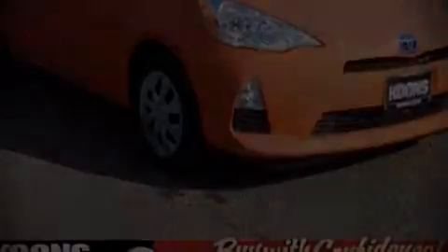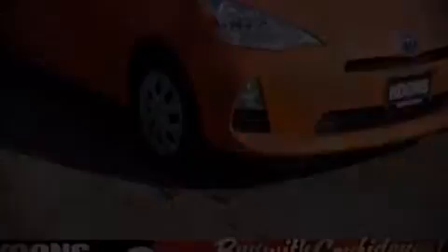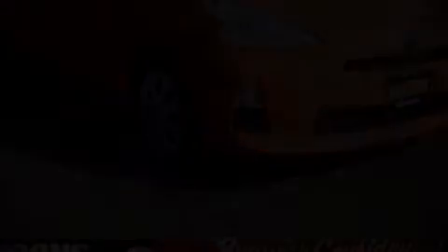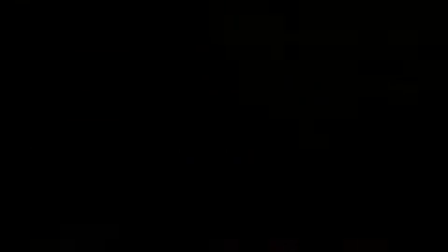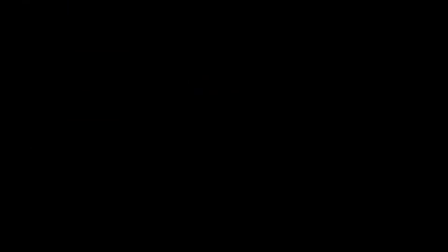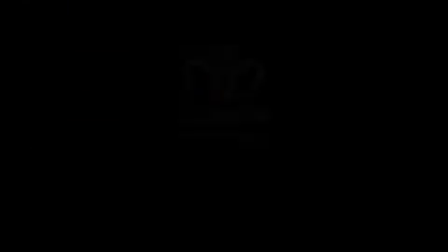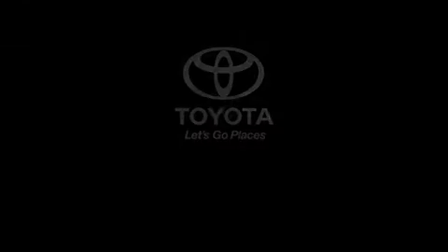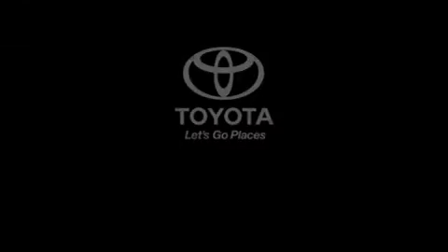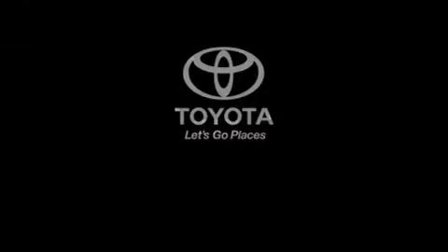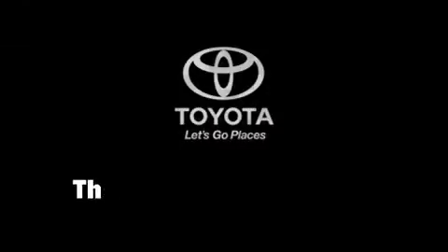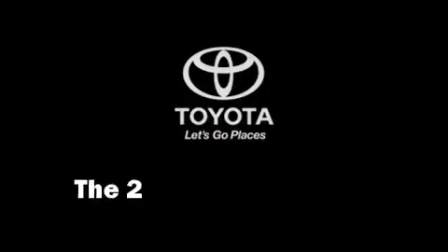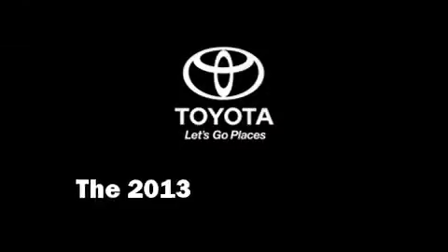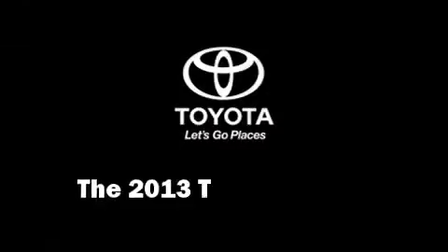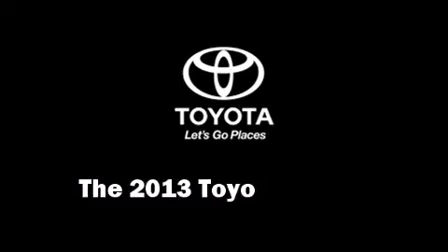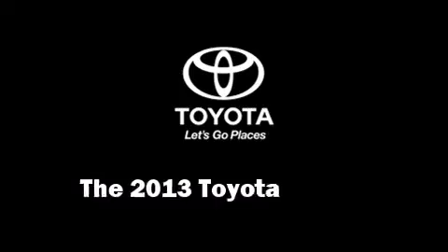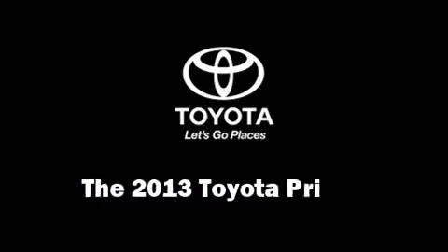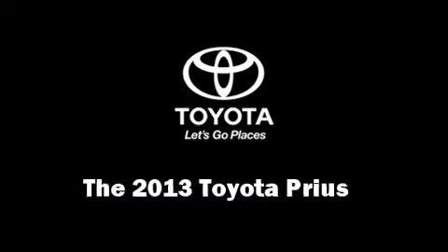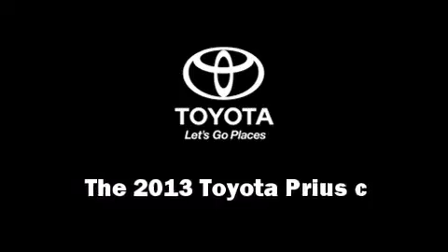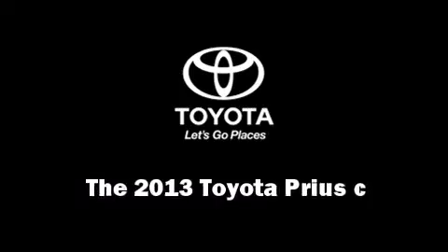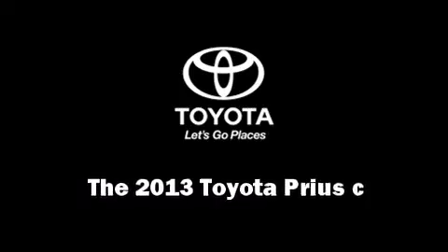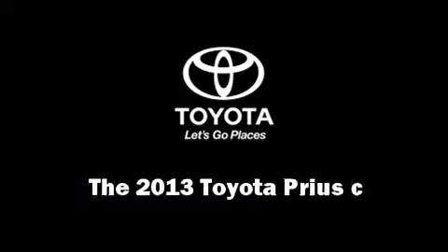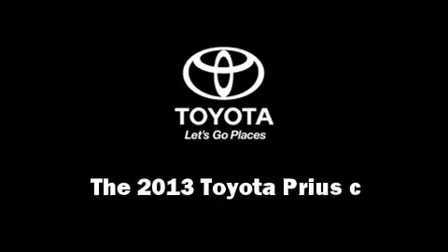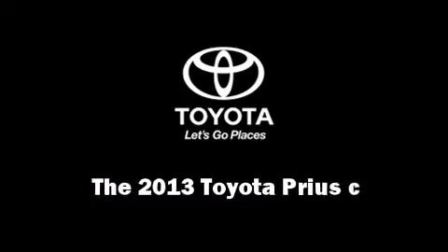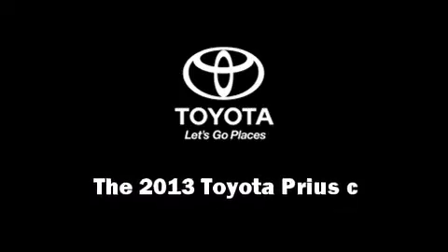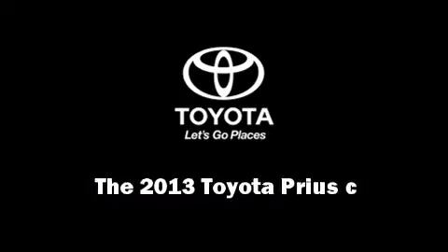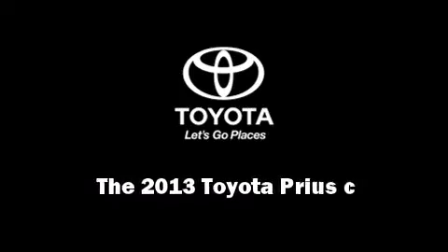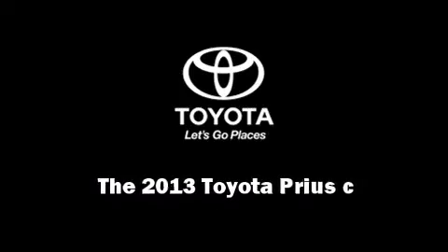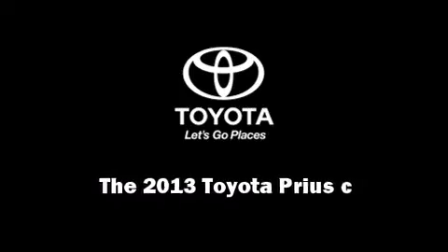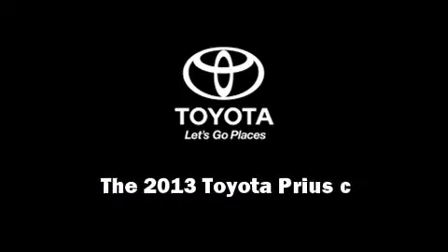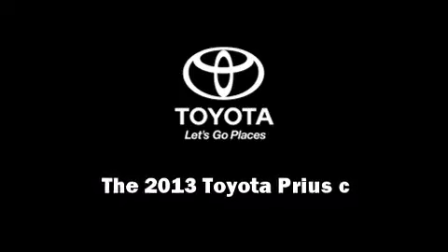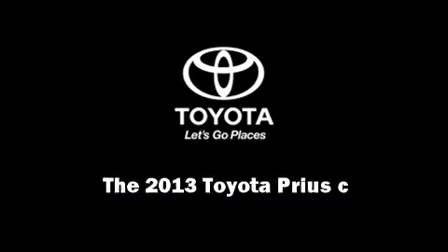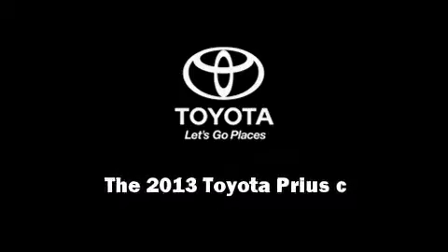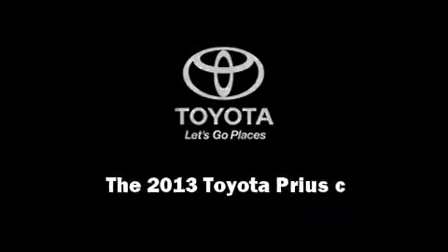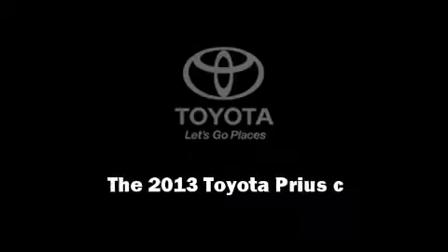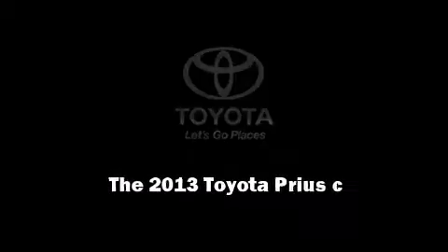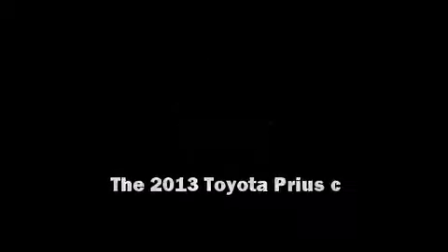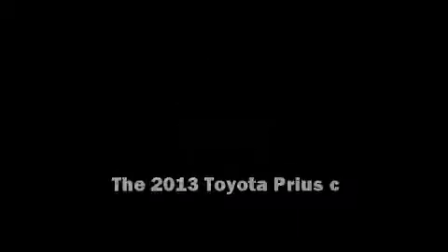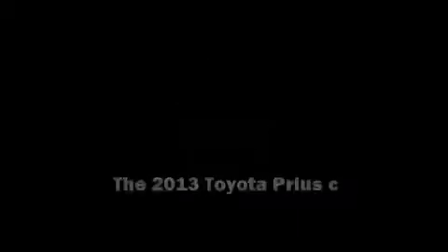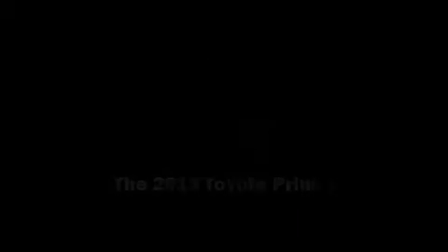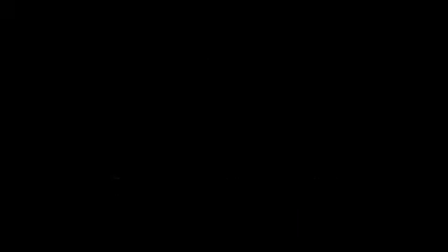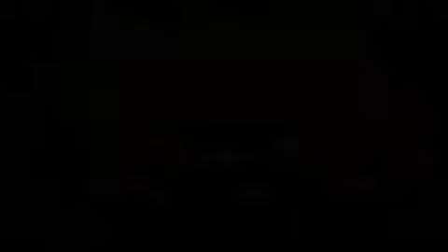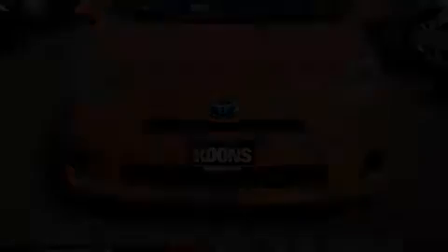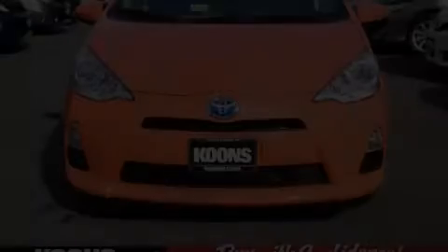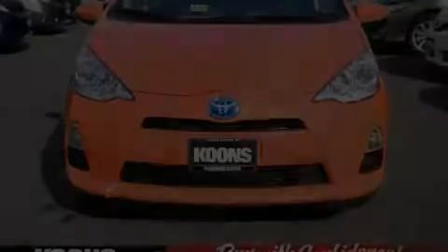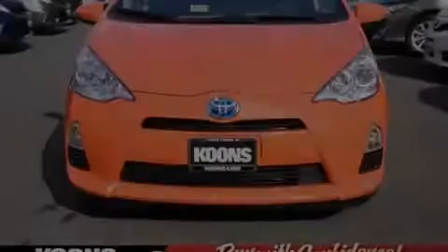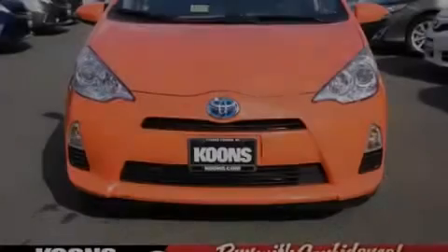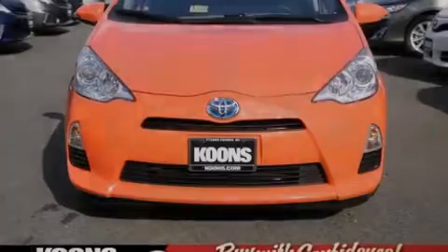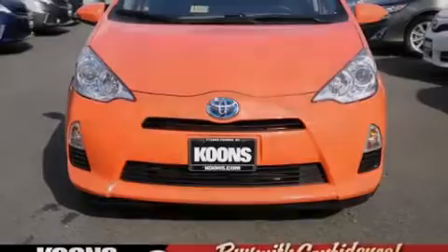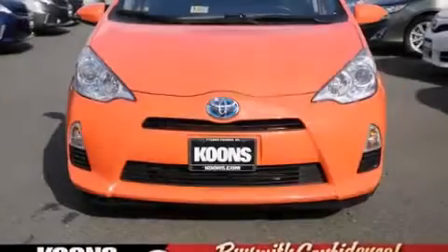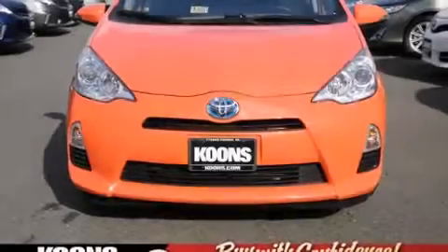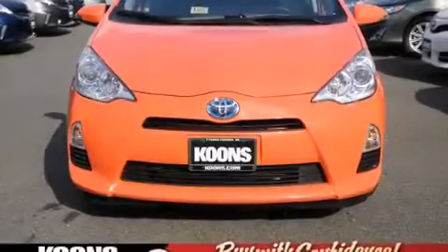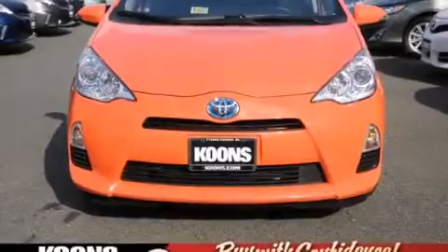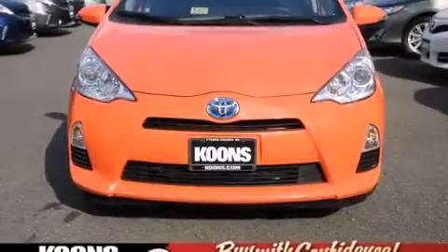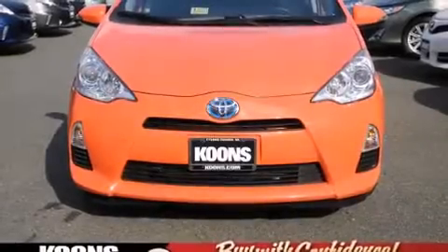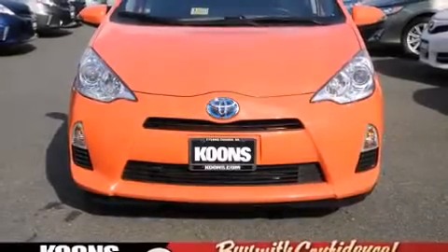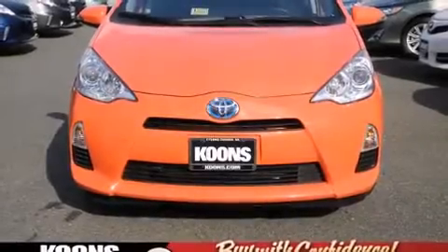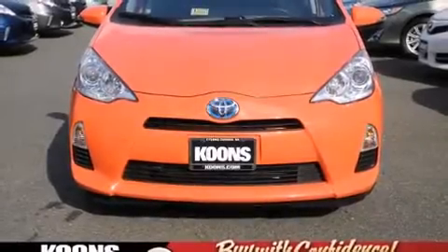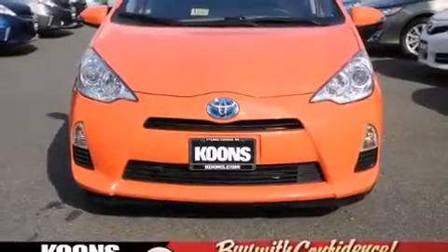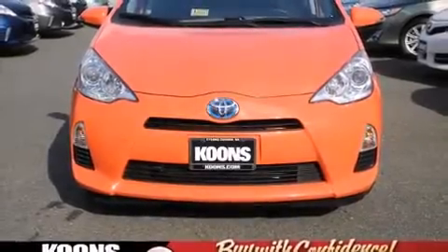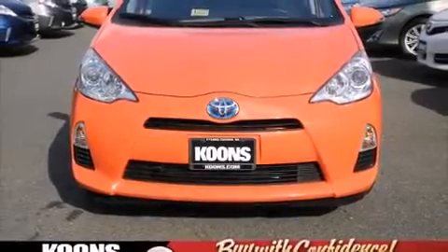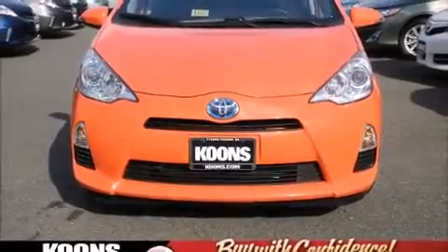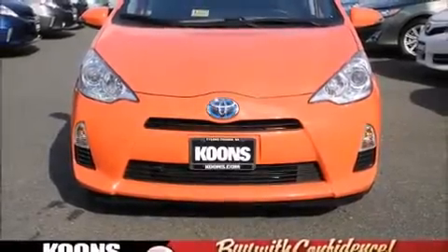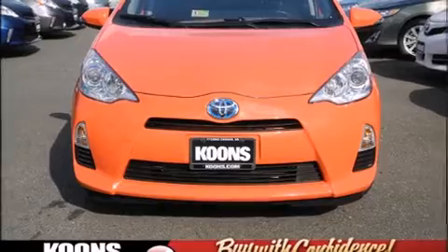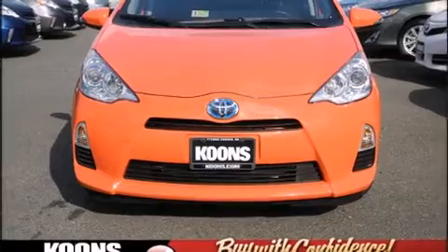It features a continuously variable transmission, front-wheel drive, and an efficient four-cylinder engine.